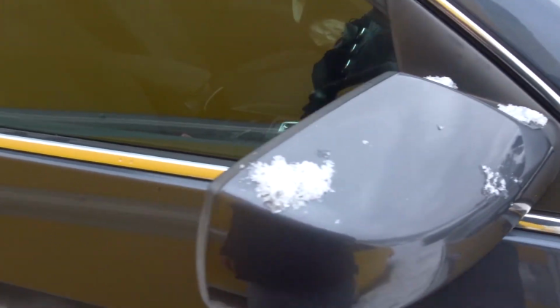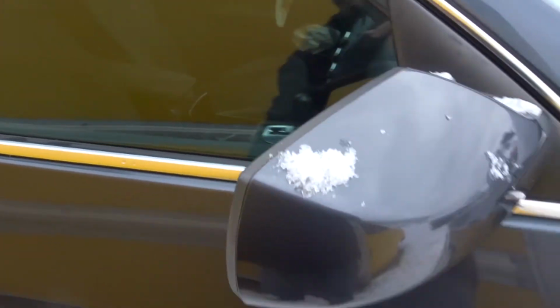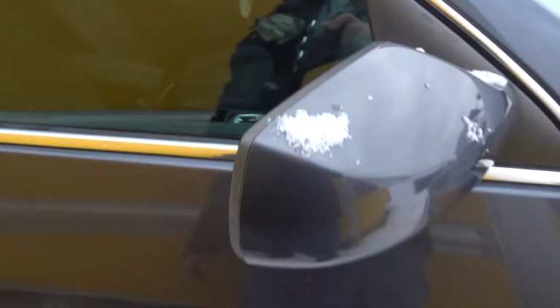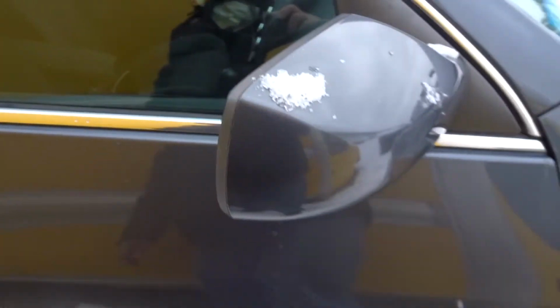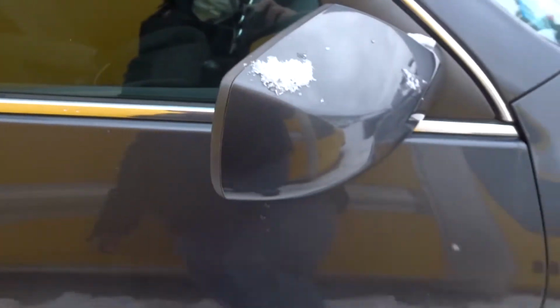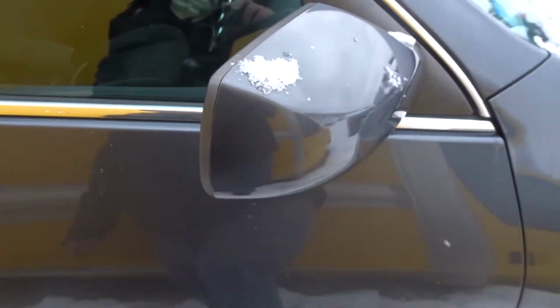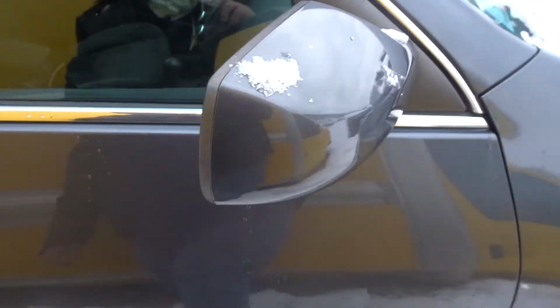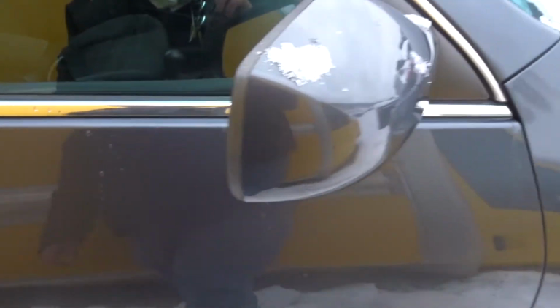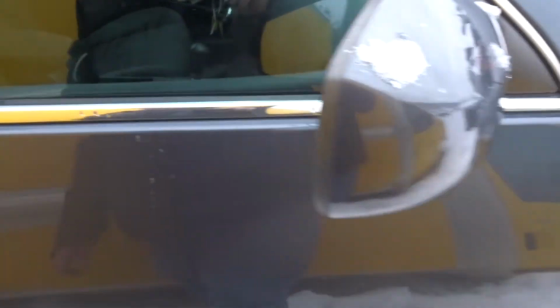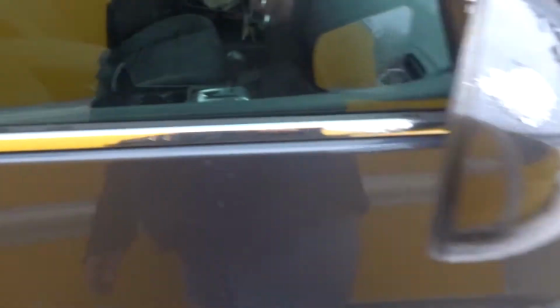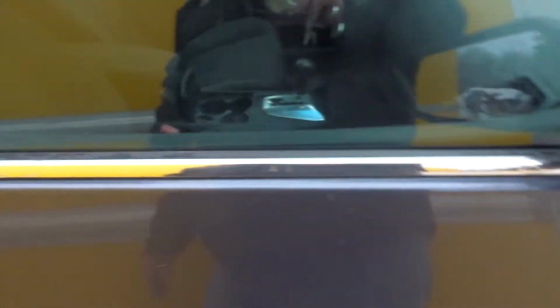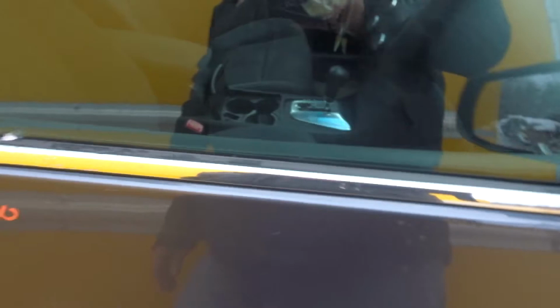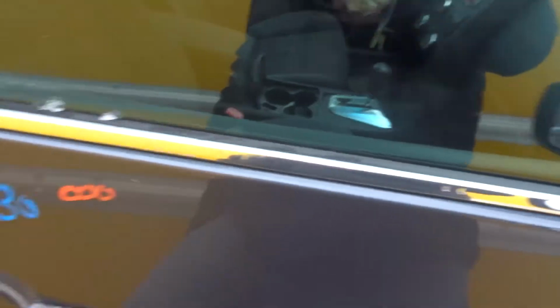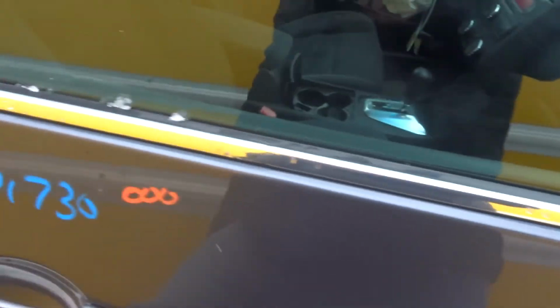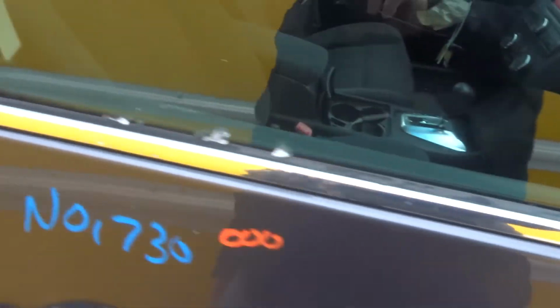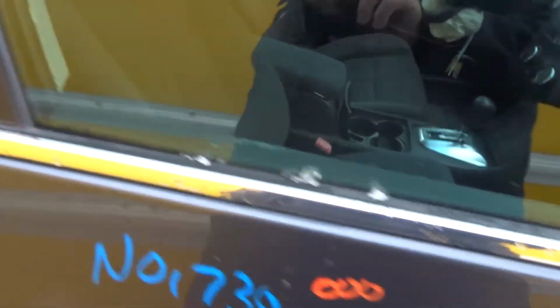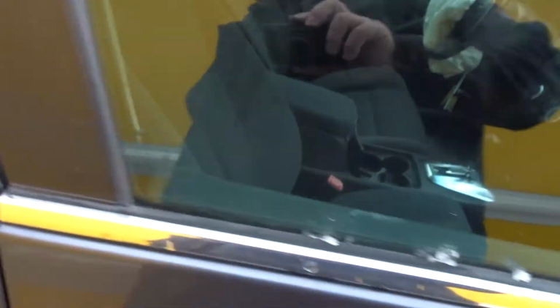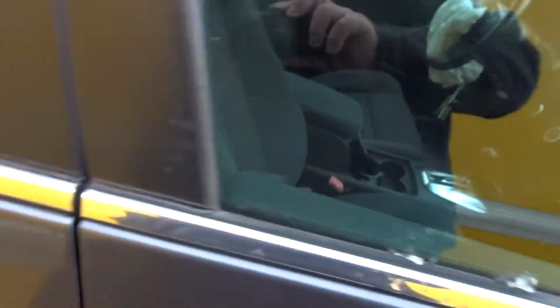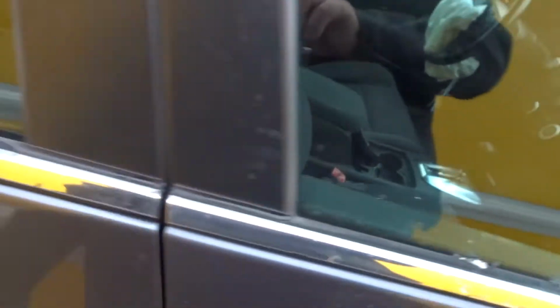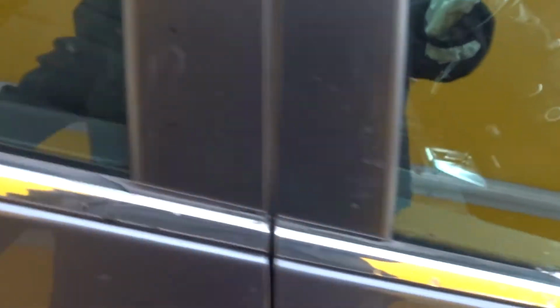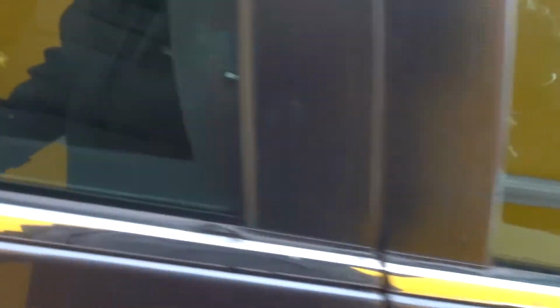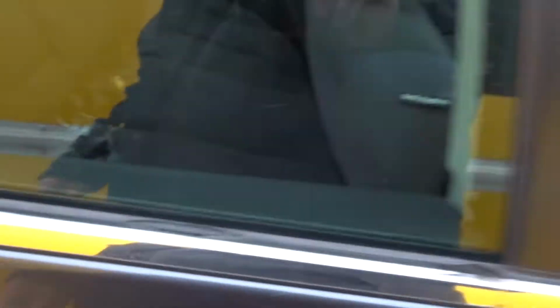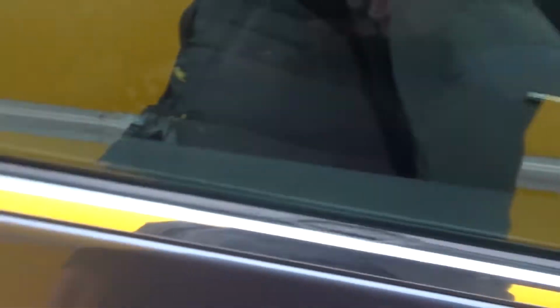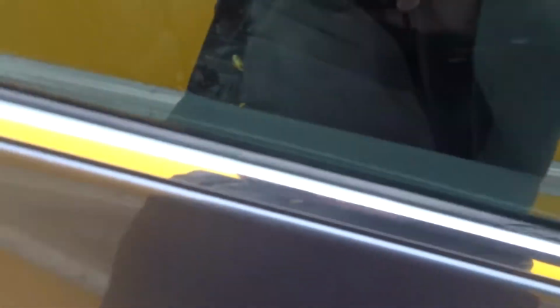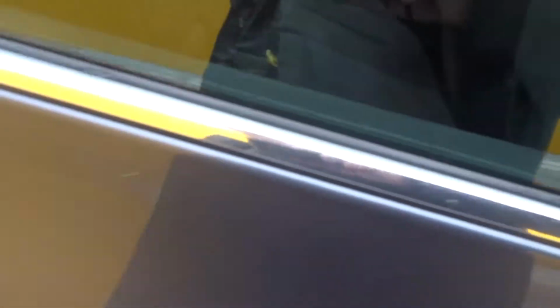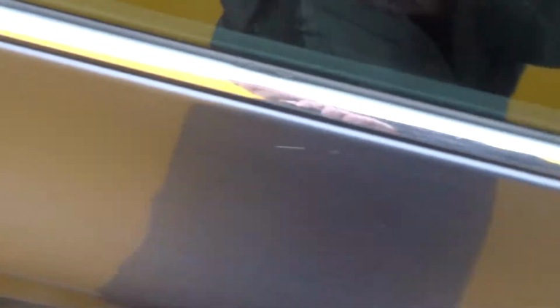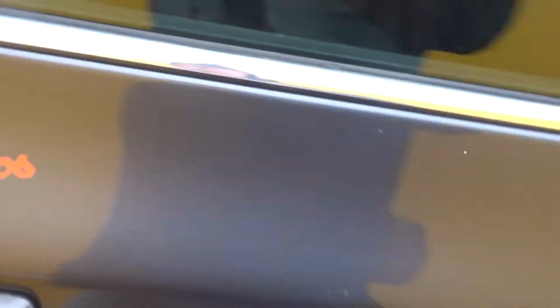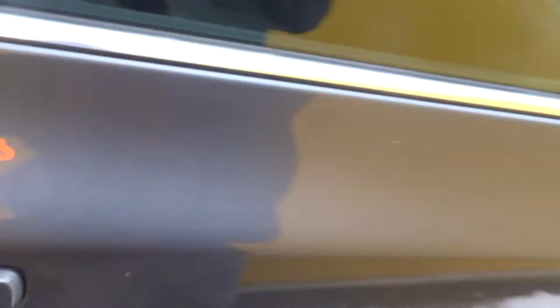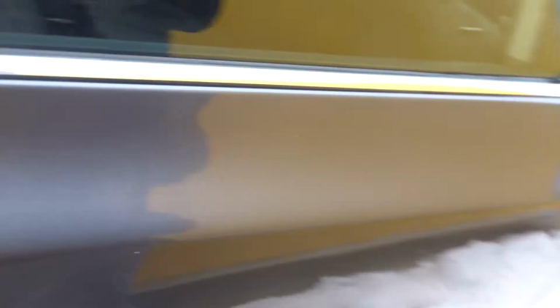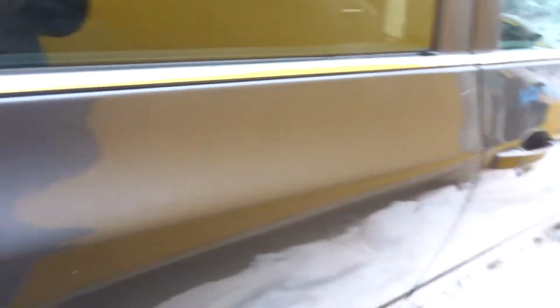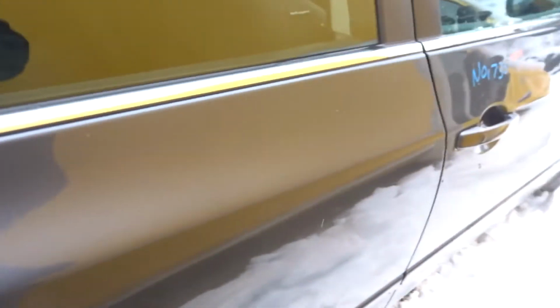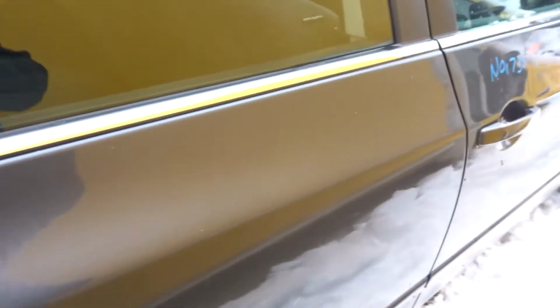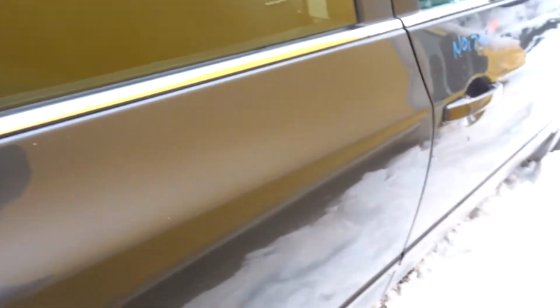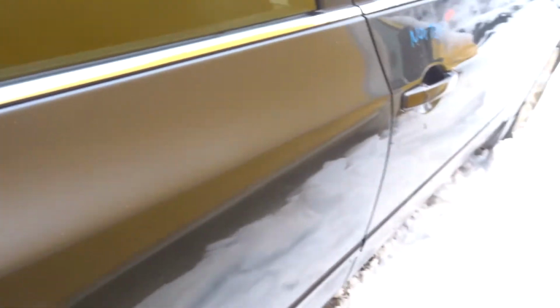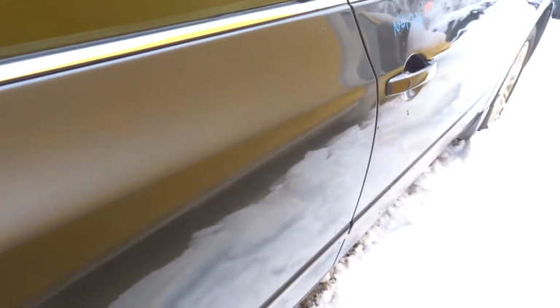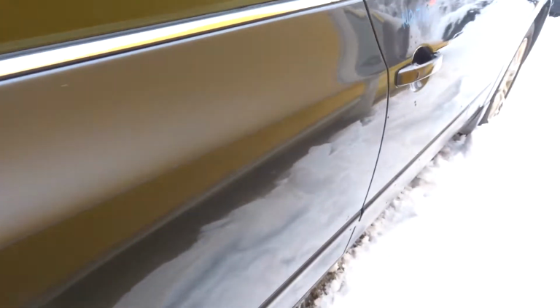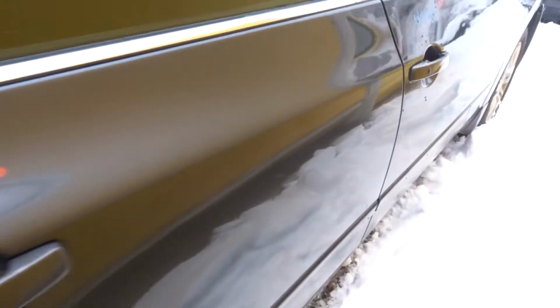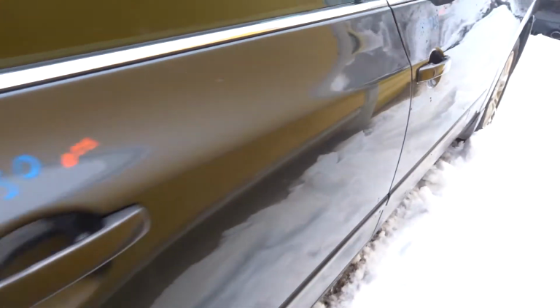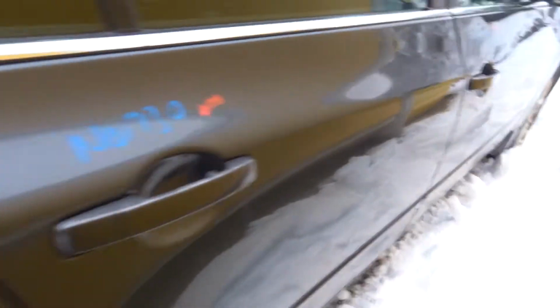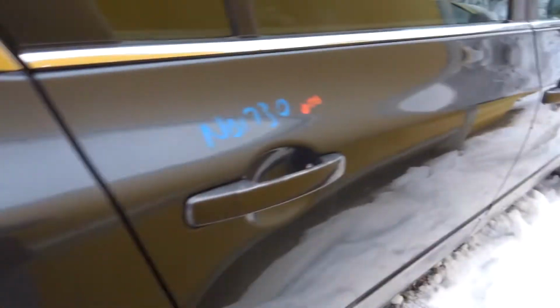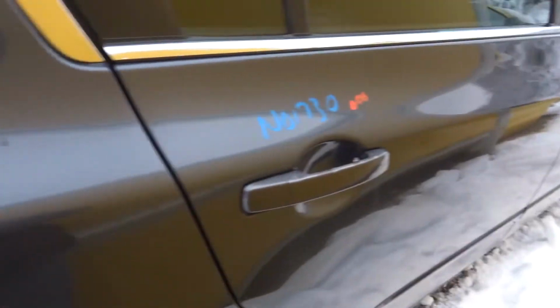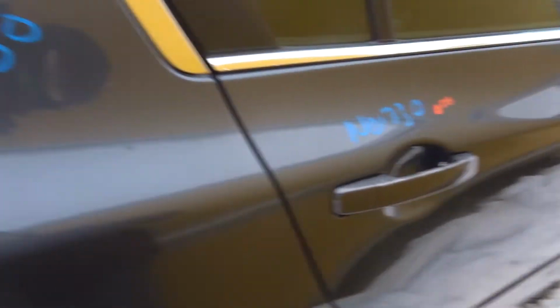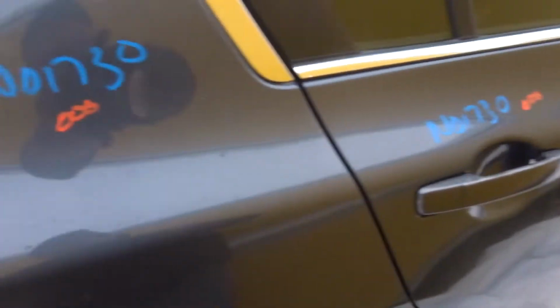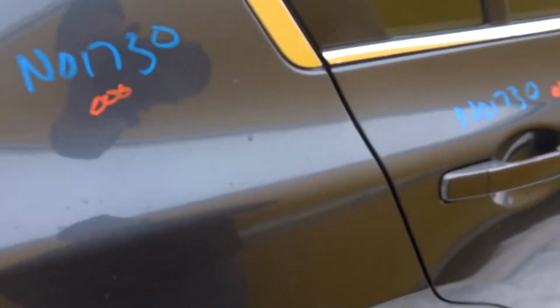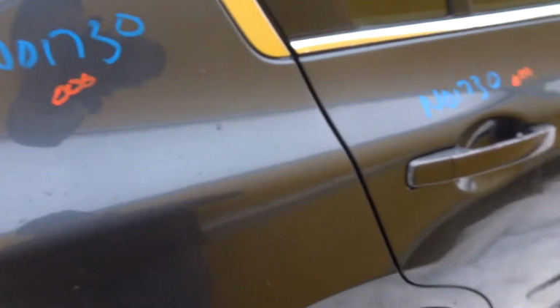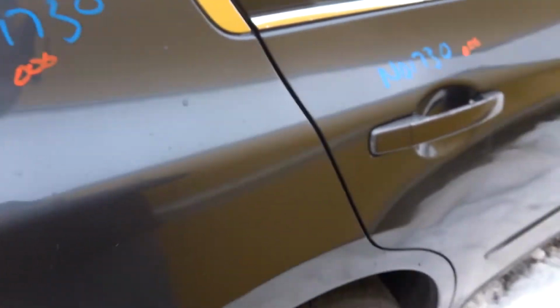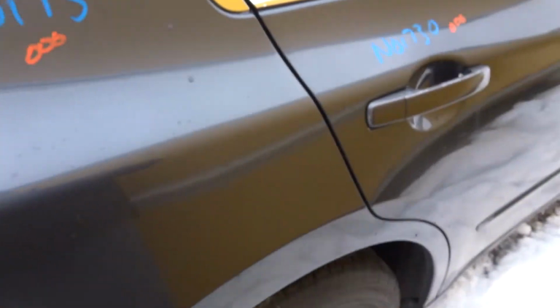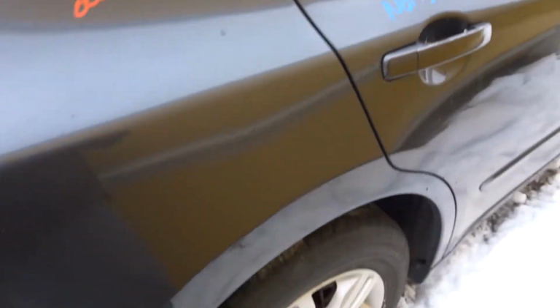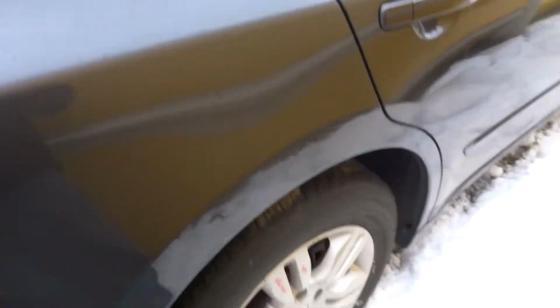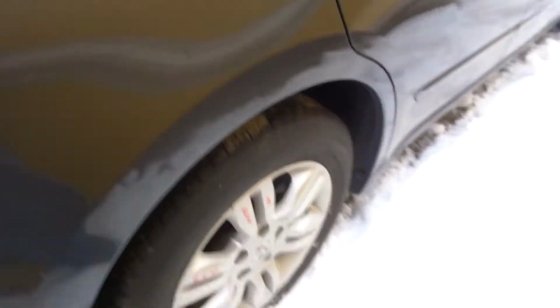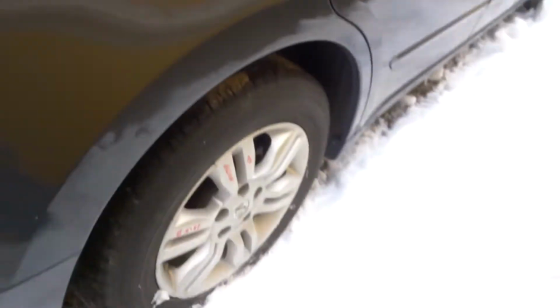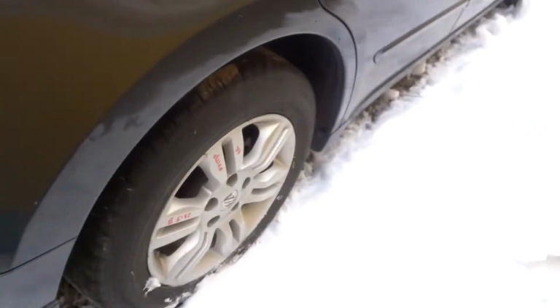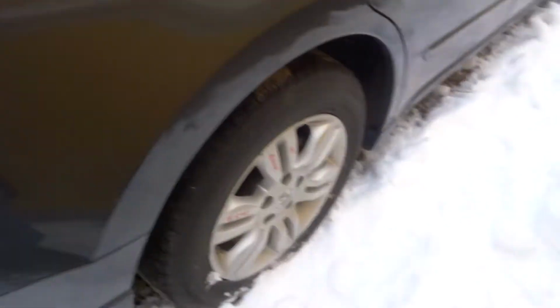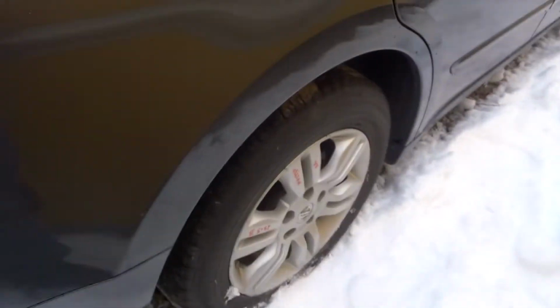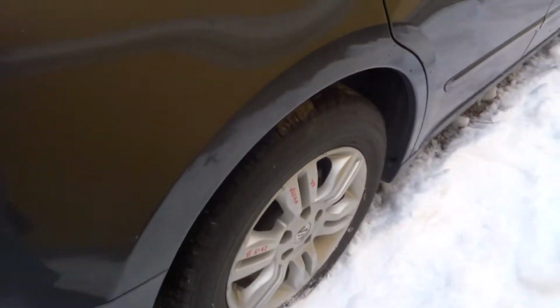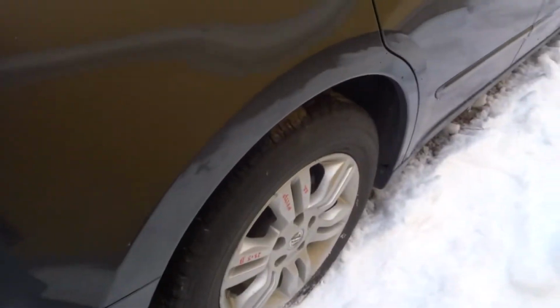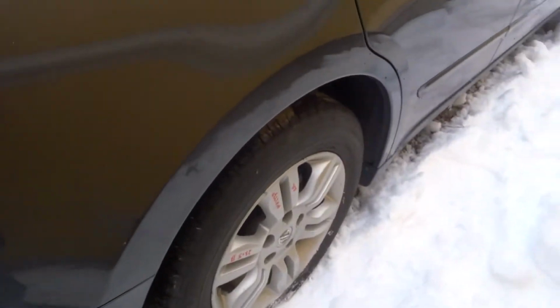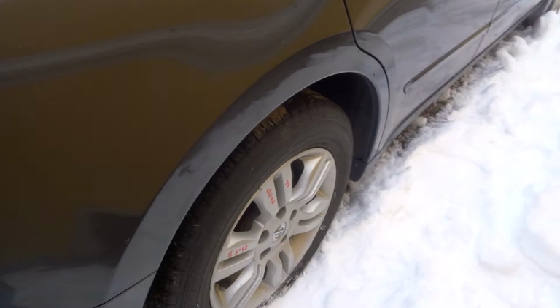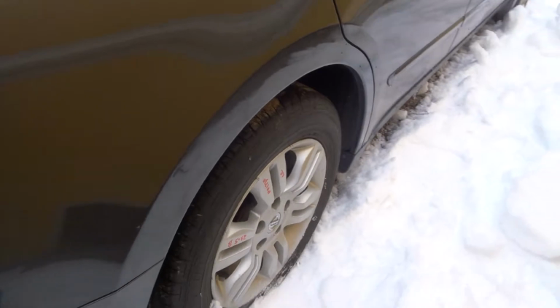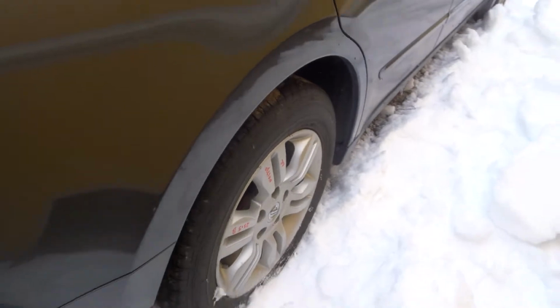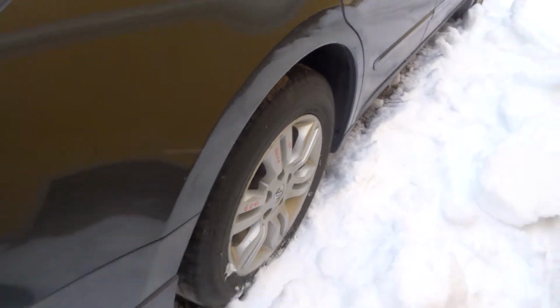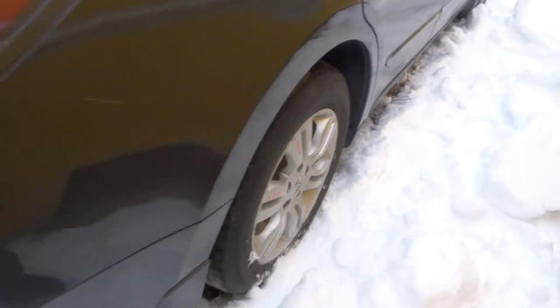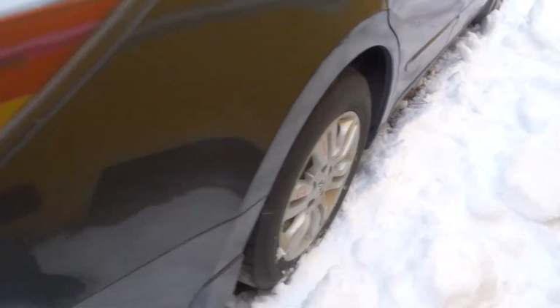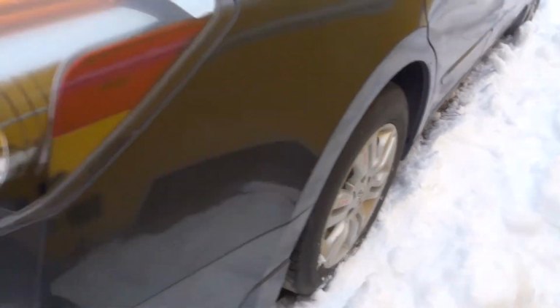Got a nice mirror on the passenger side. Right side doors, very clean. Right rear quarter, complete right rear knee.